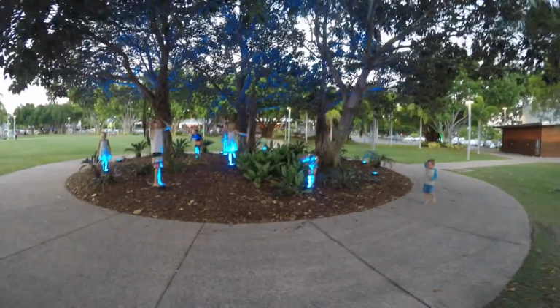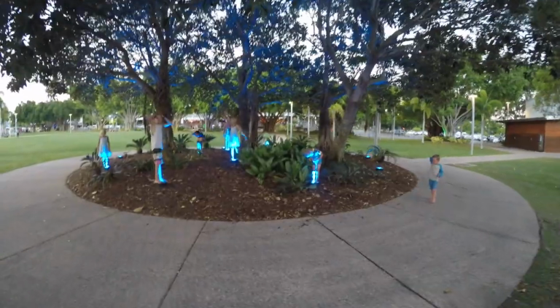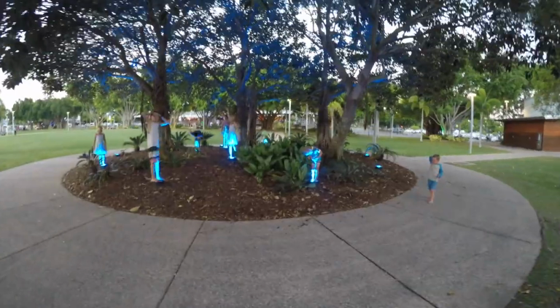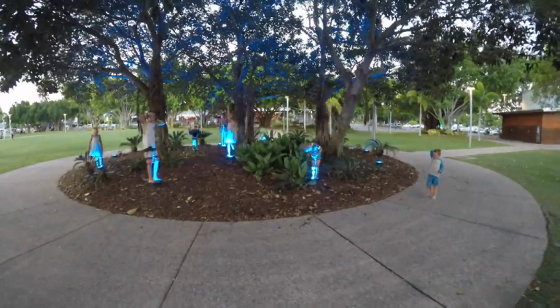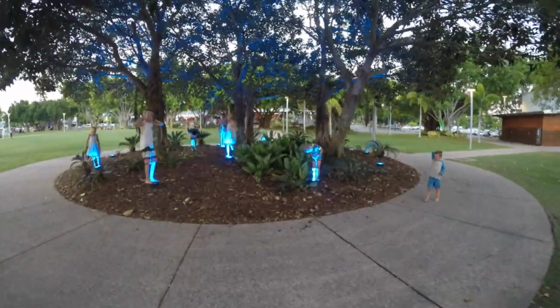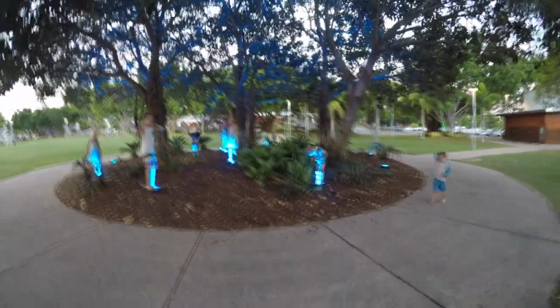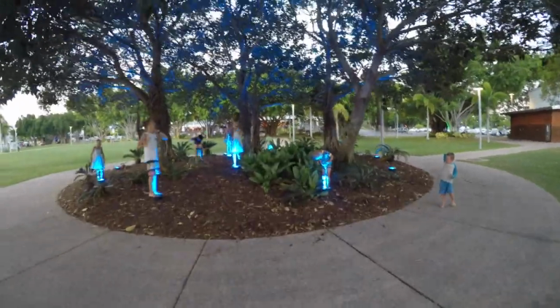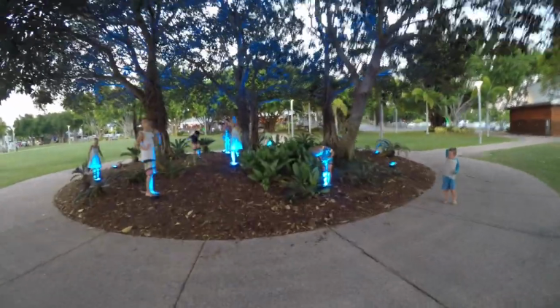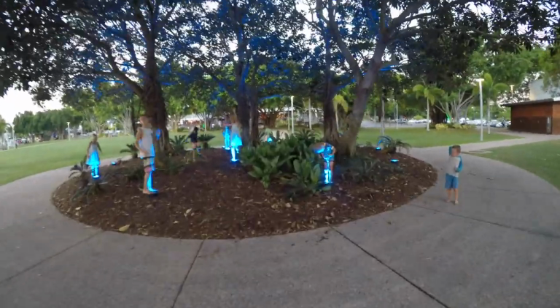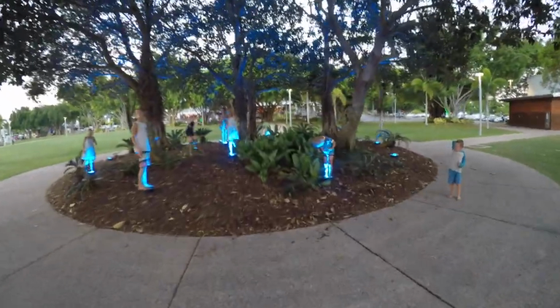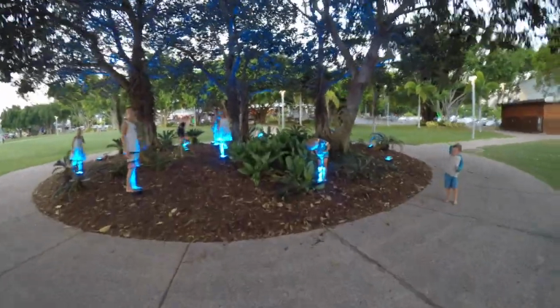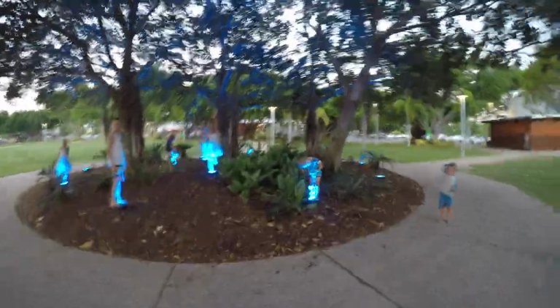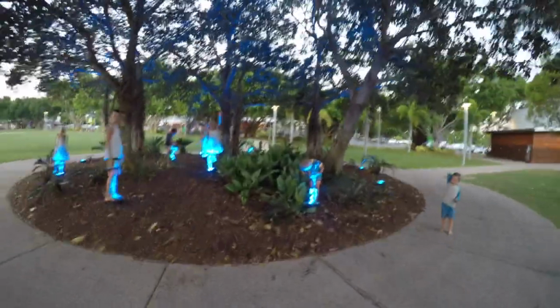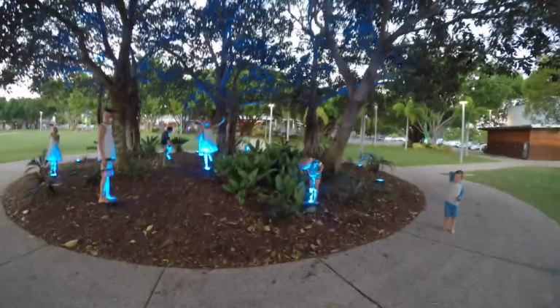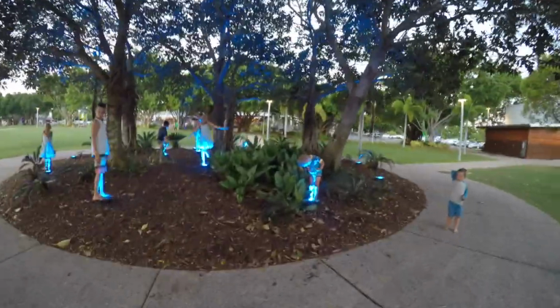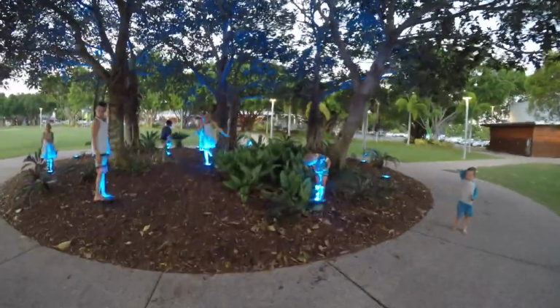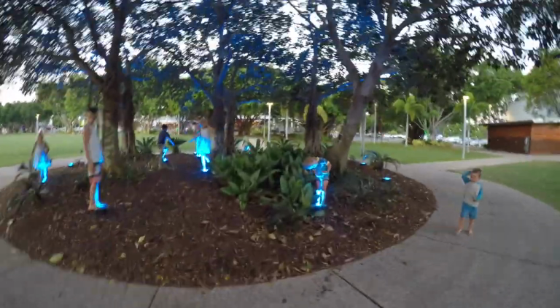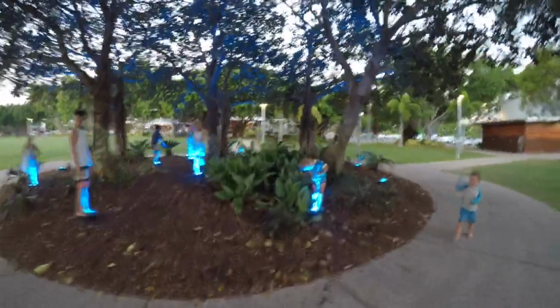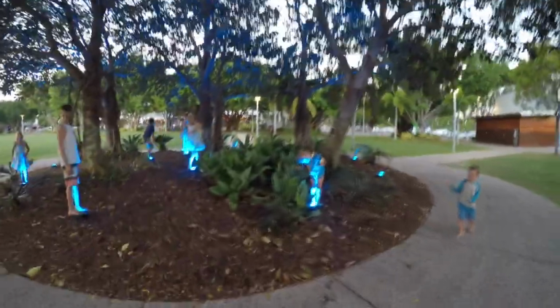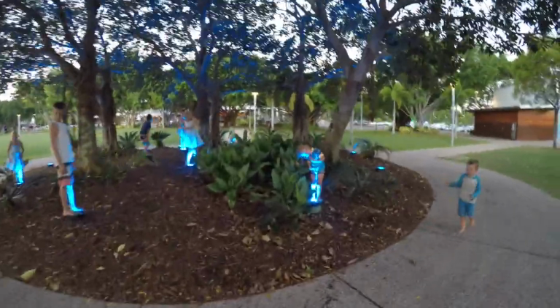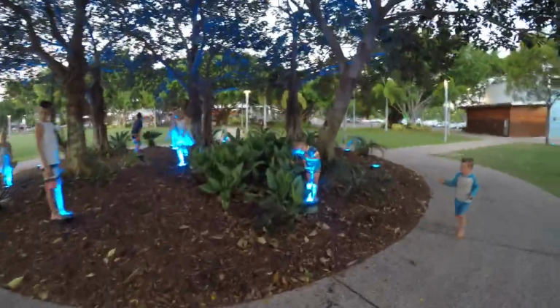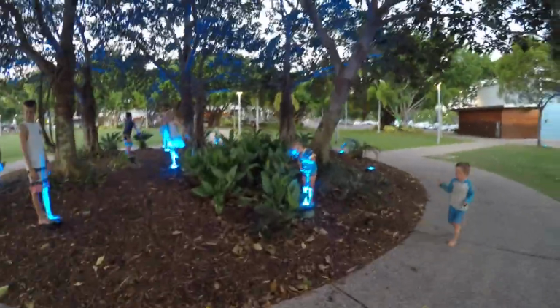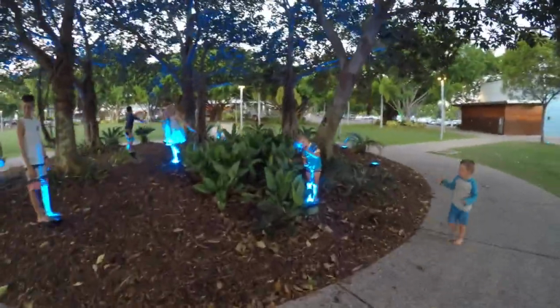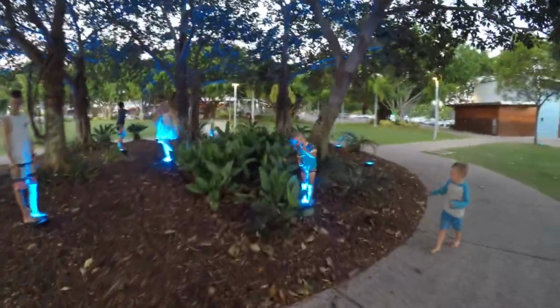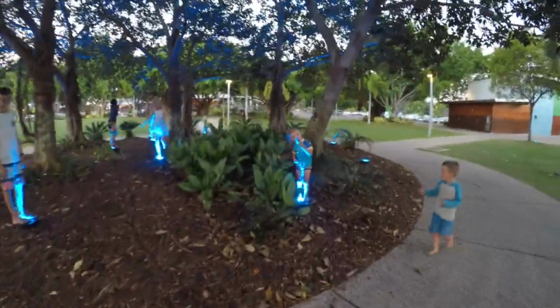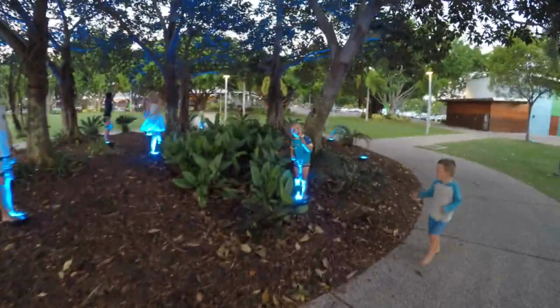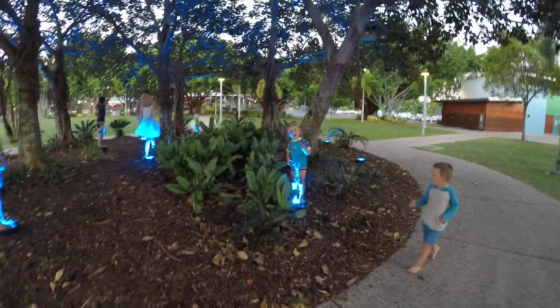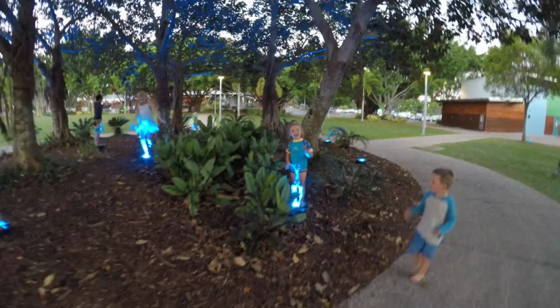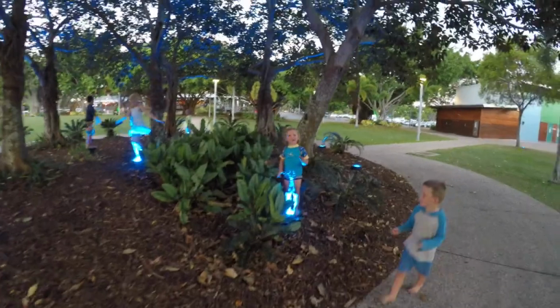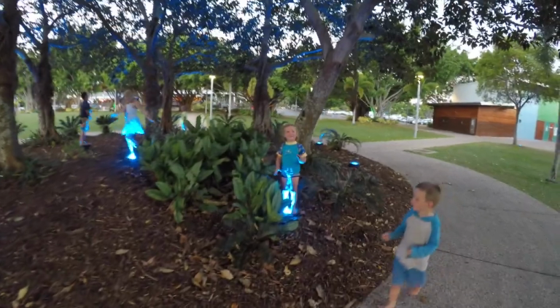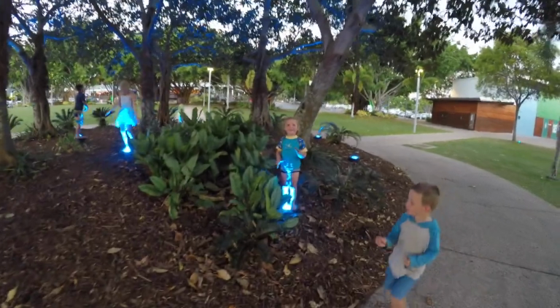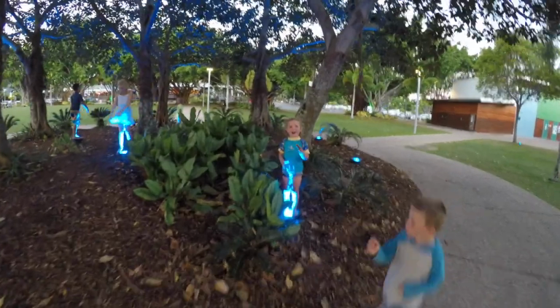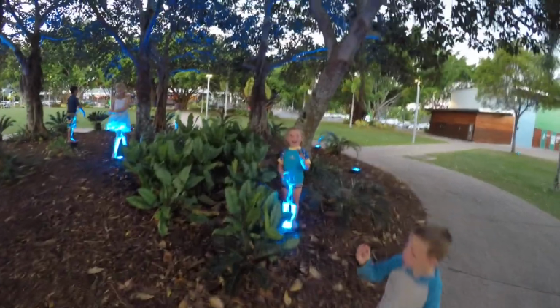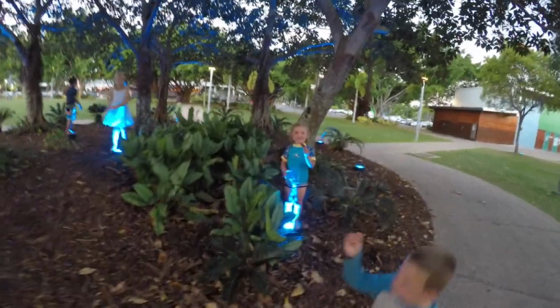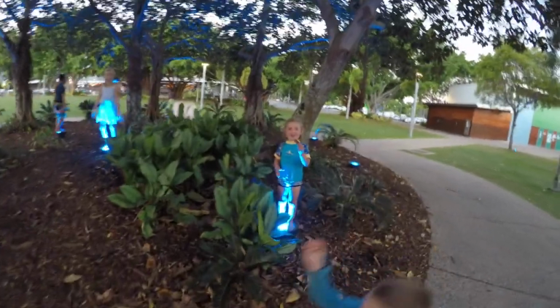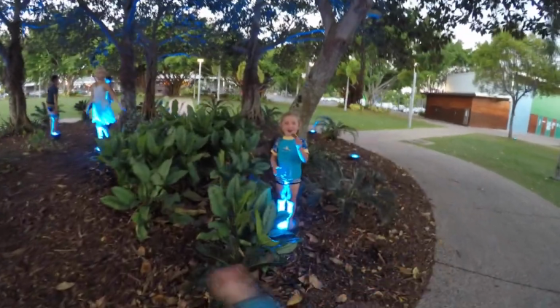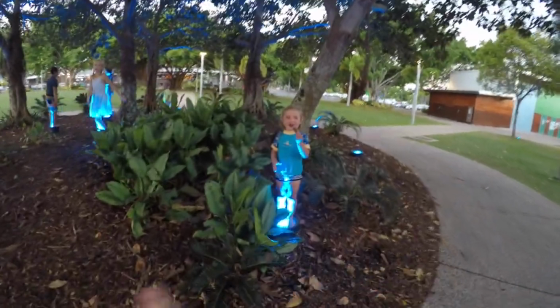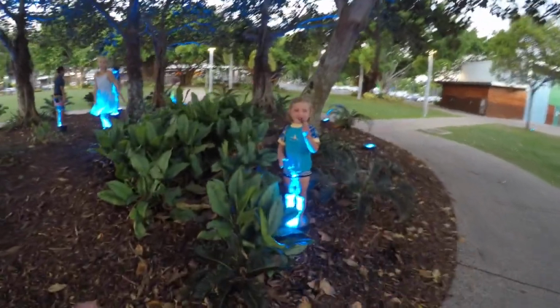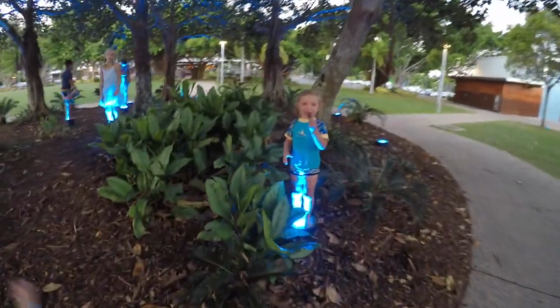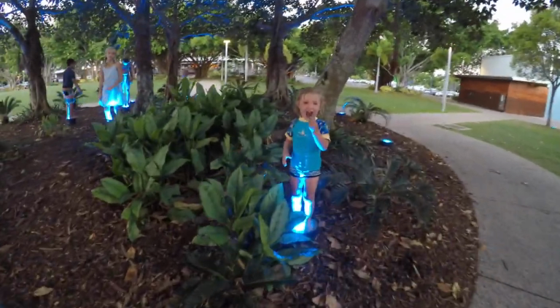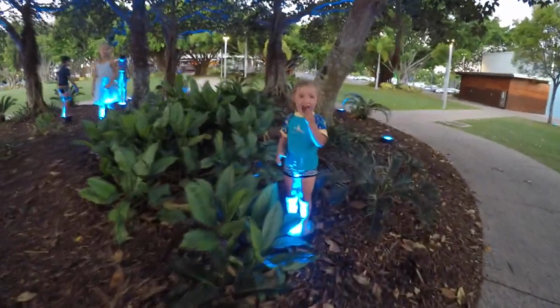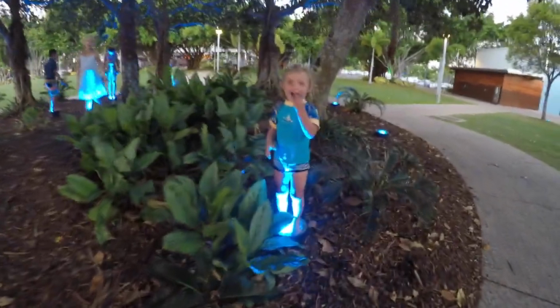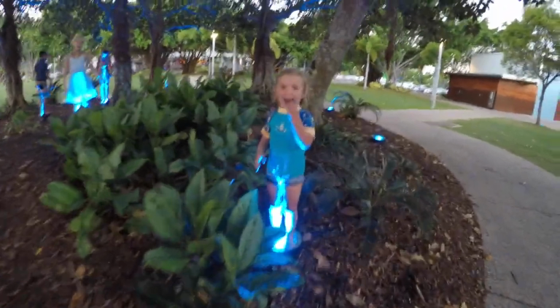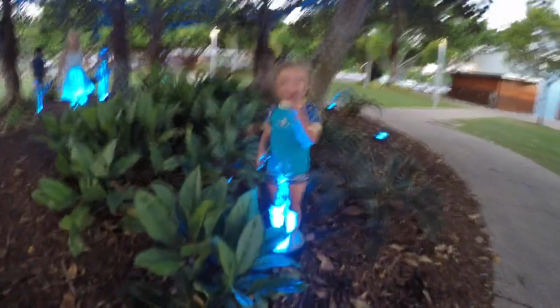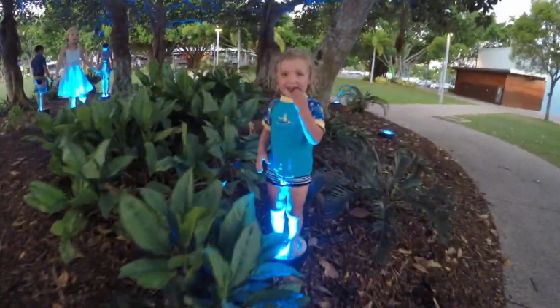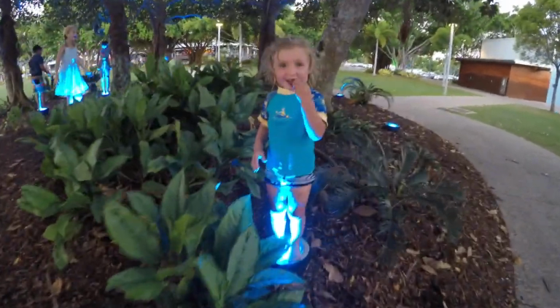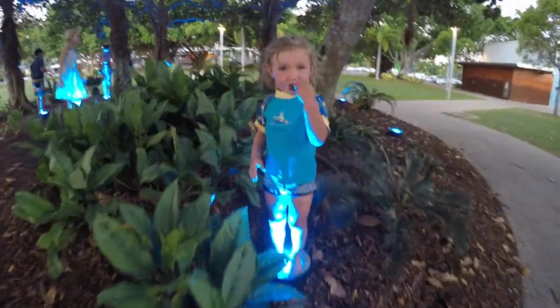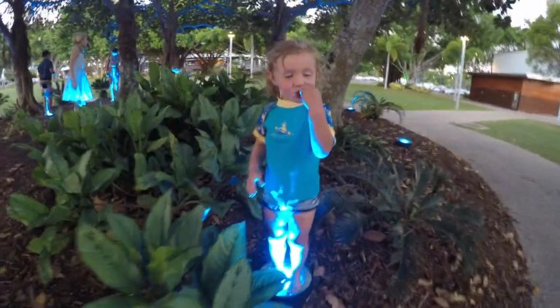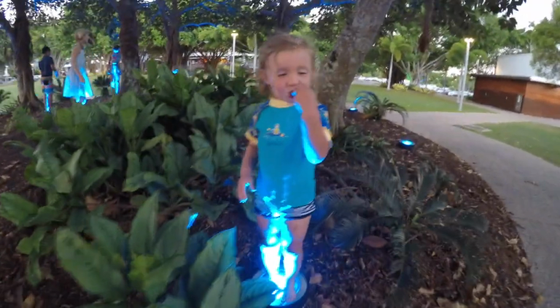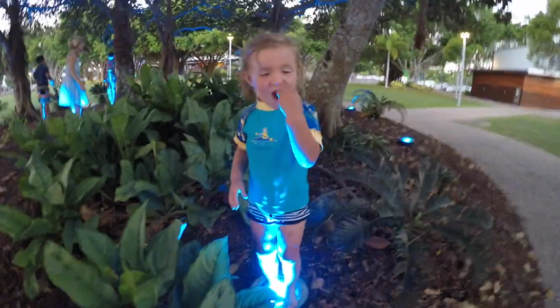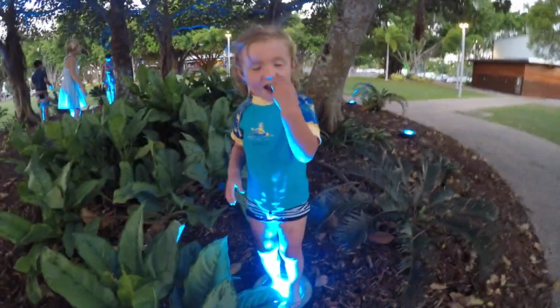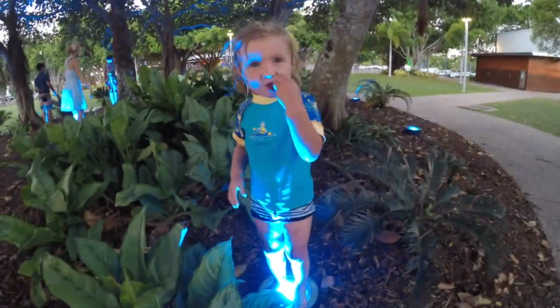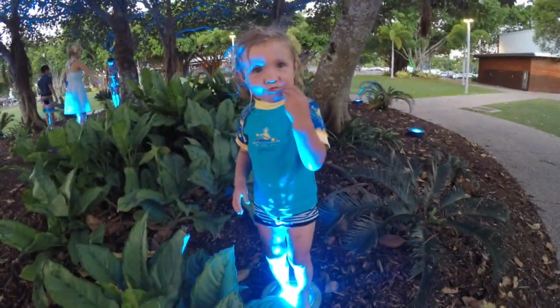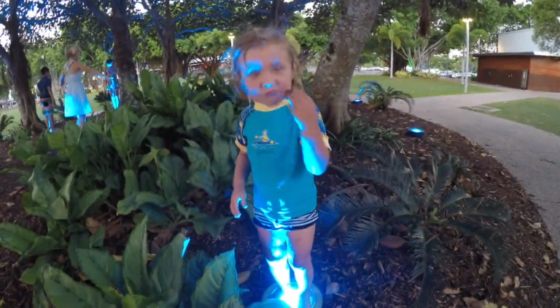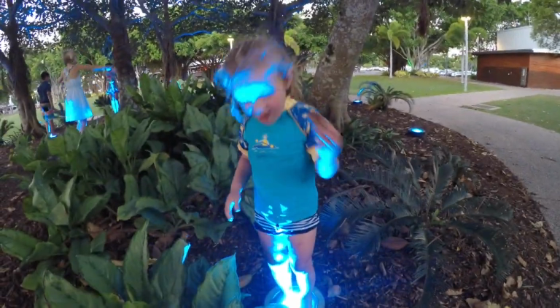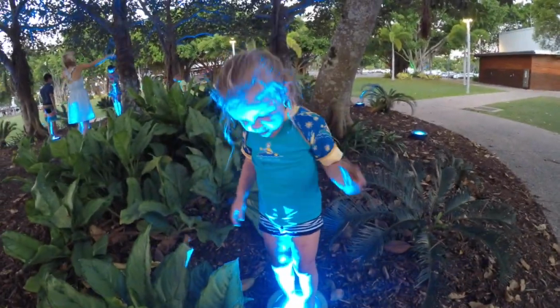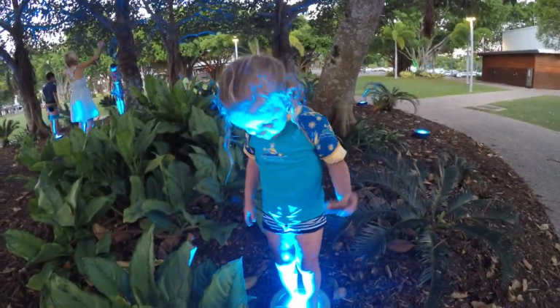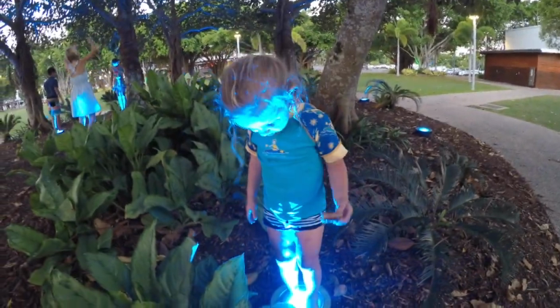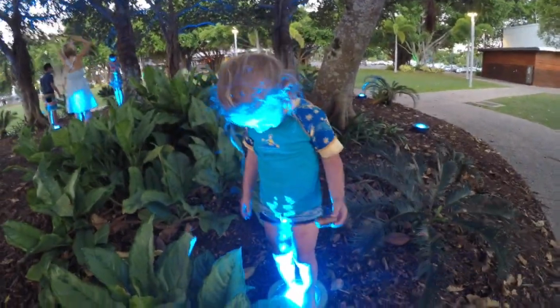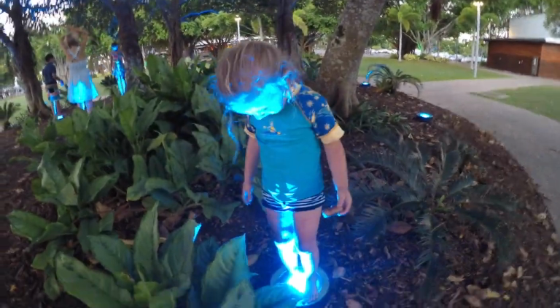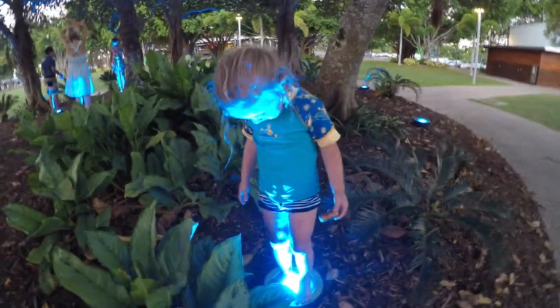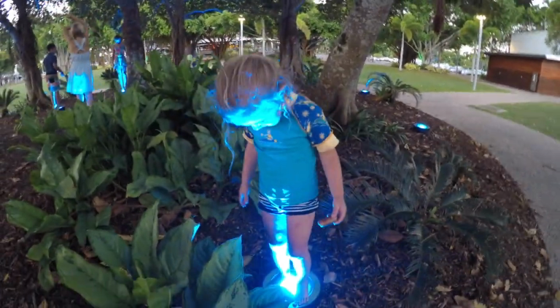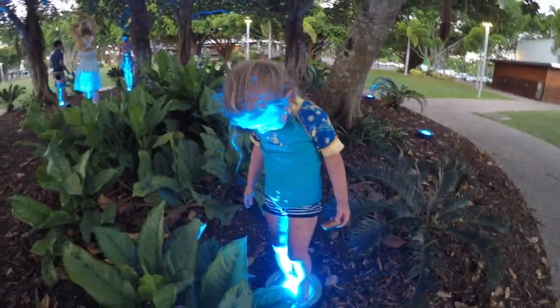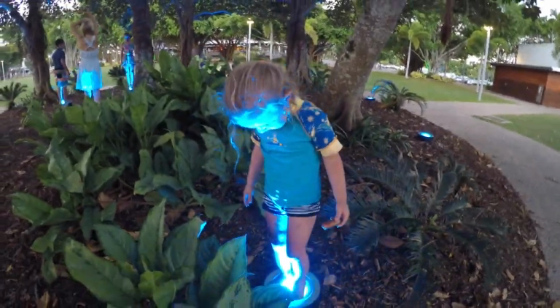You guys are like blue people! Hi Freya! Are you blue? Yeah!